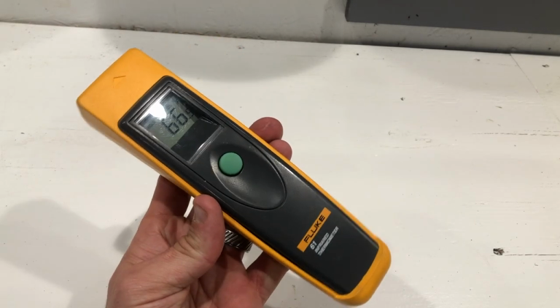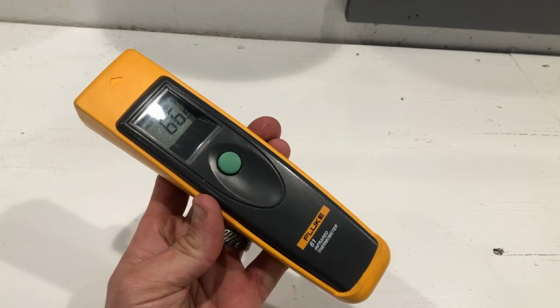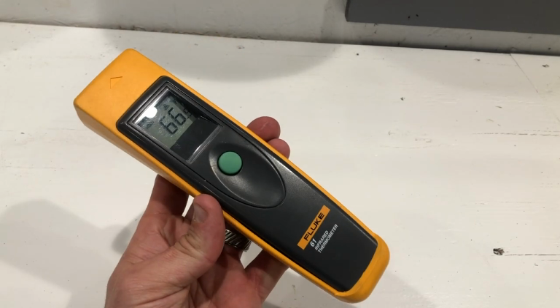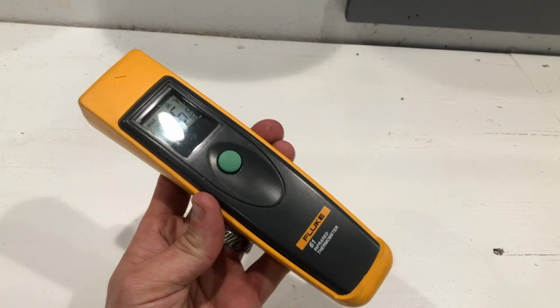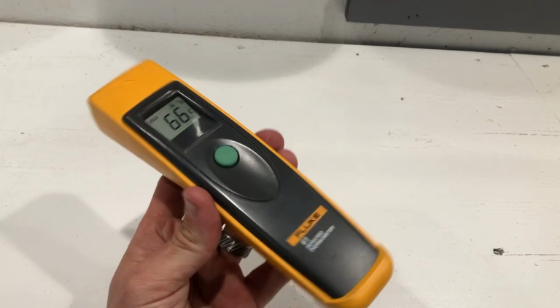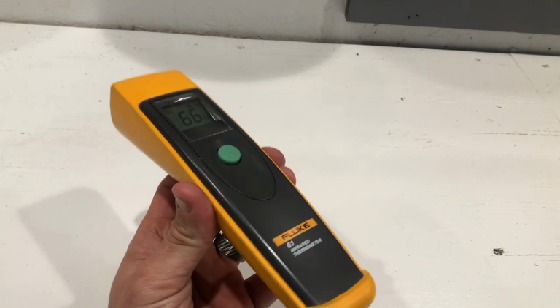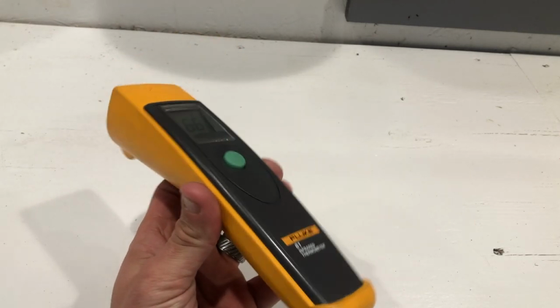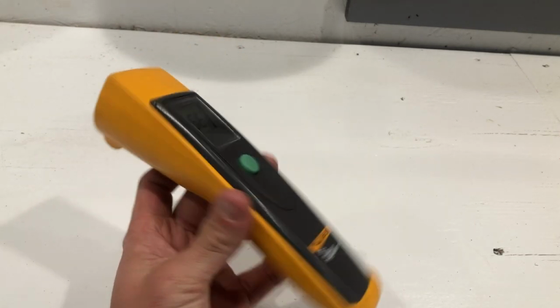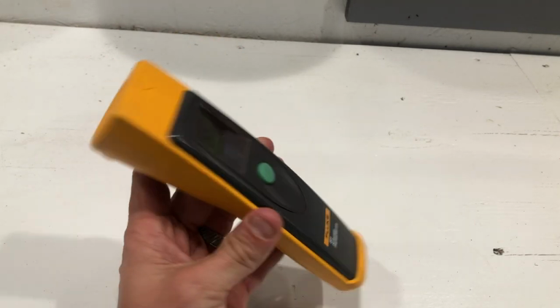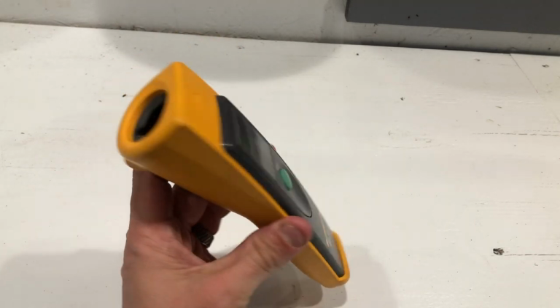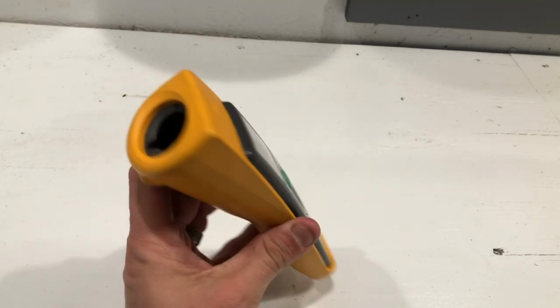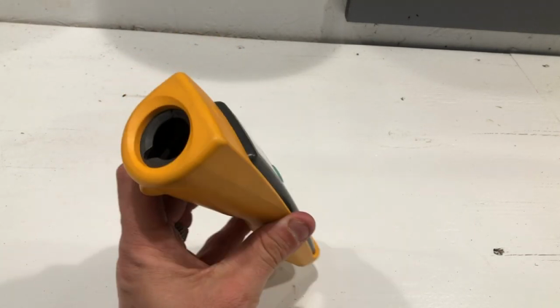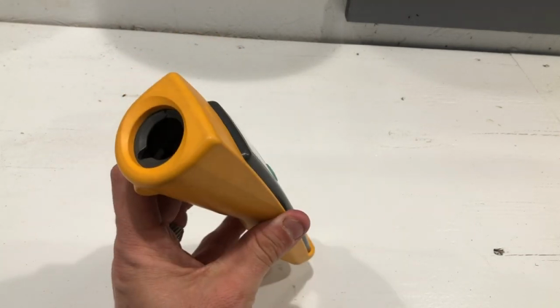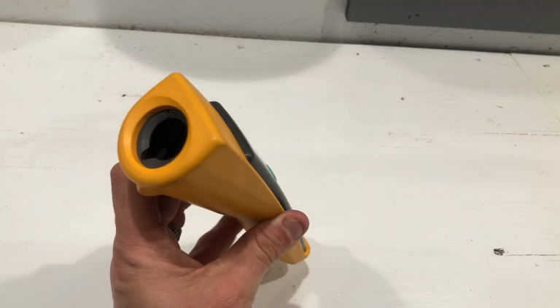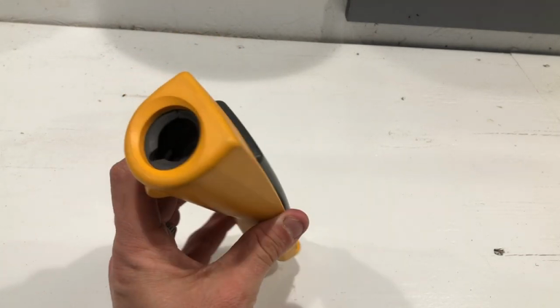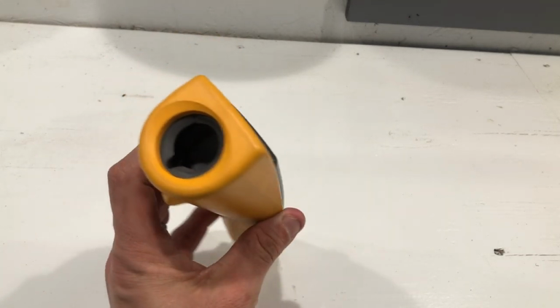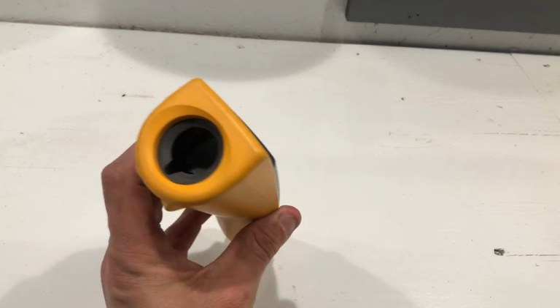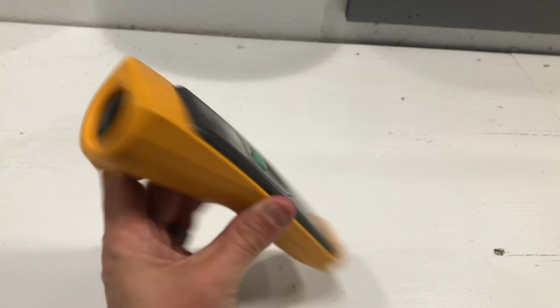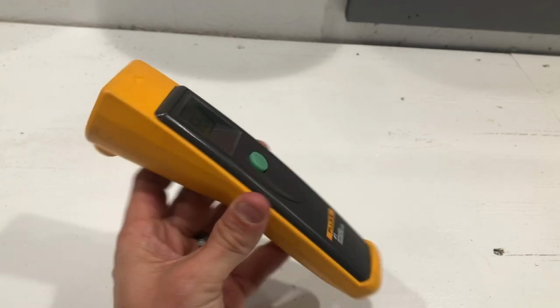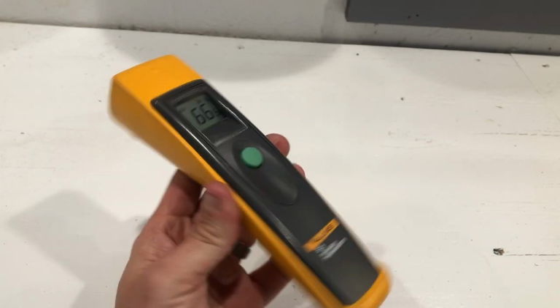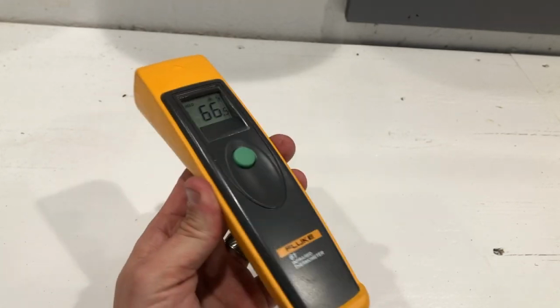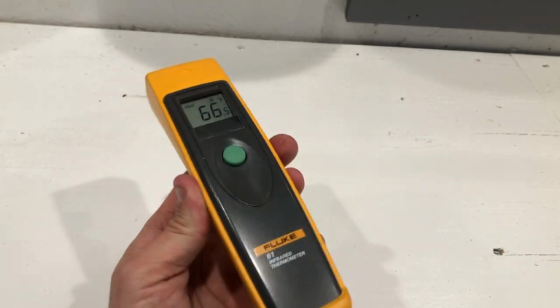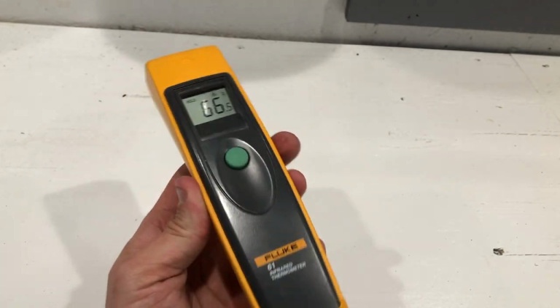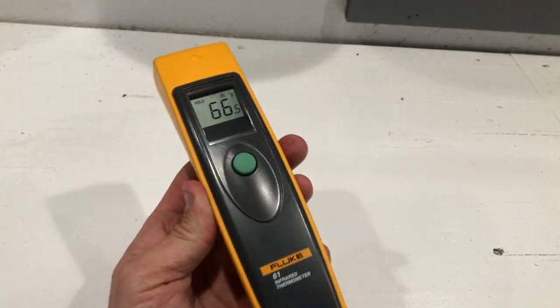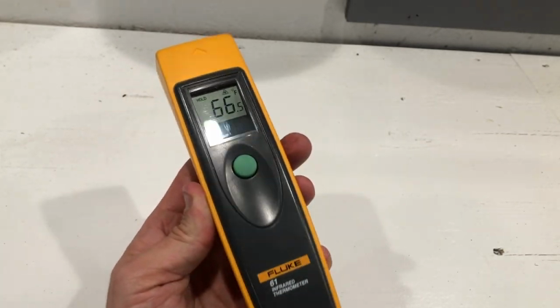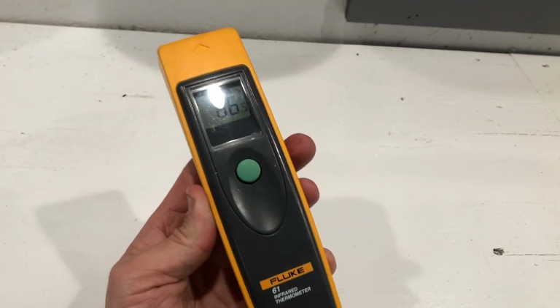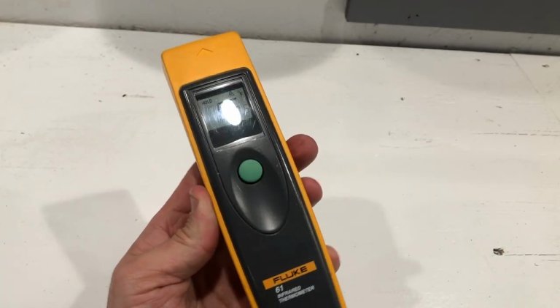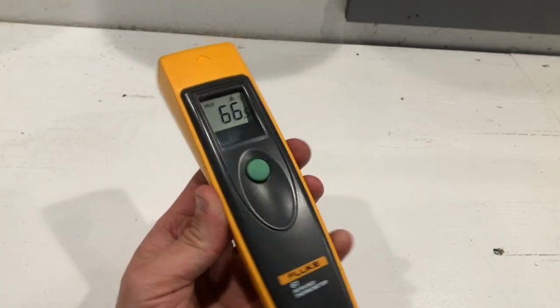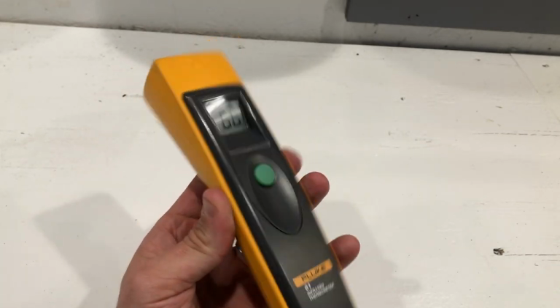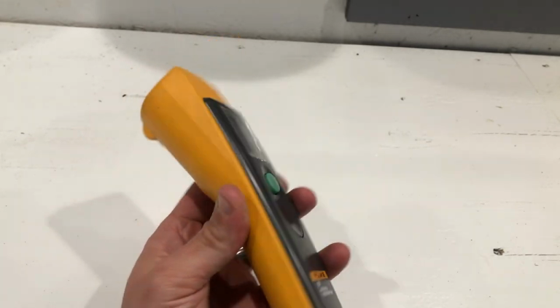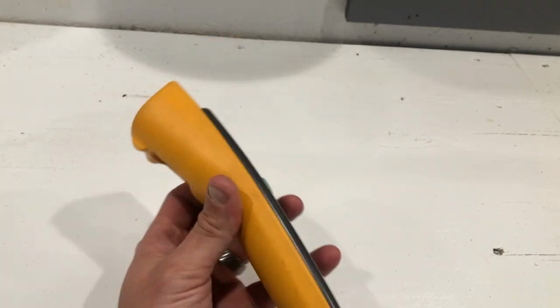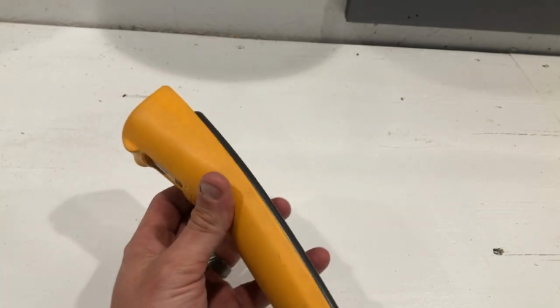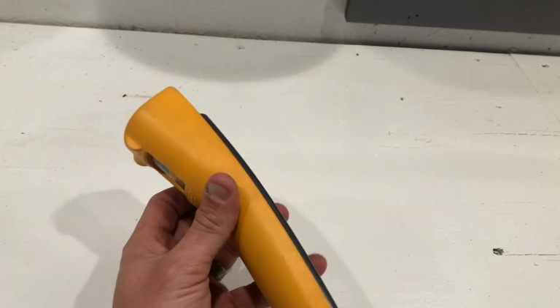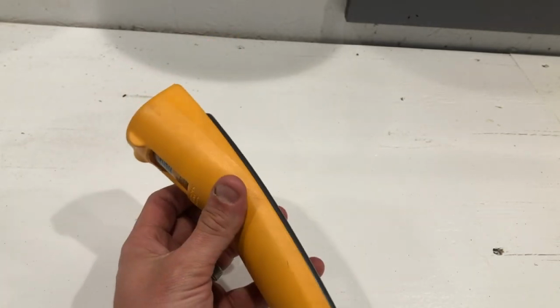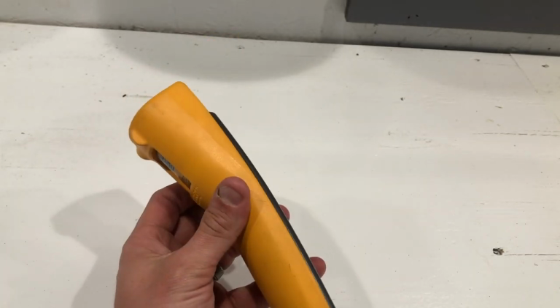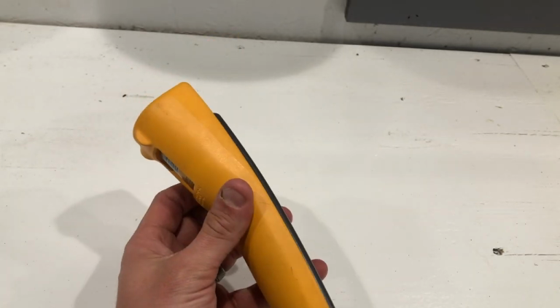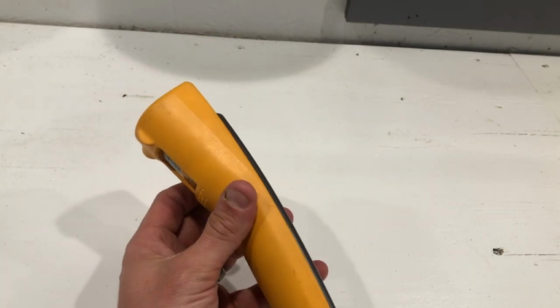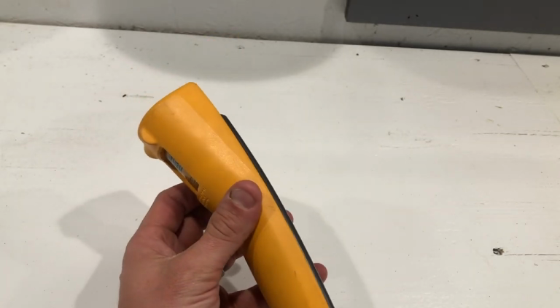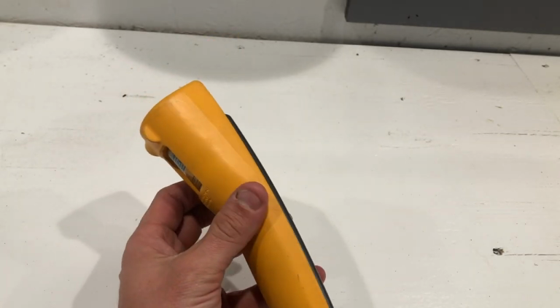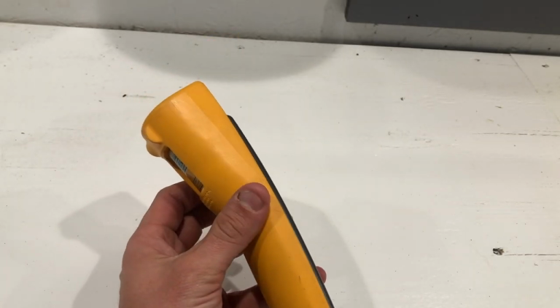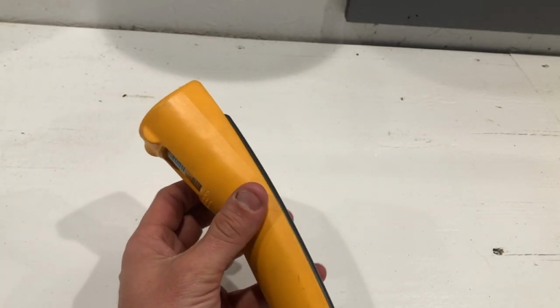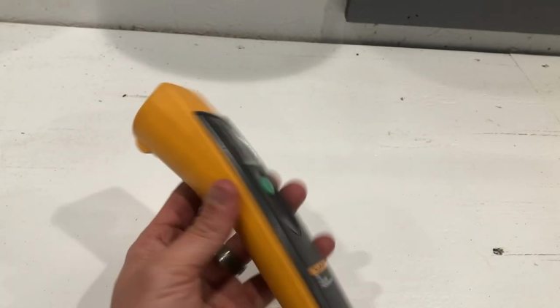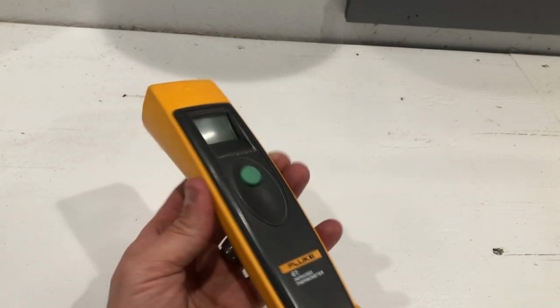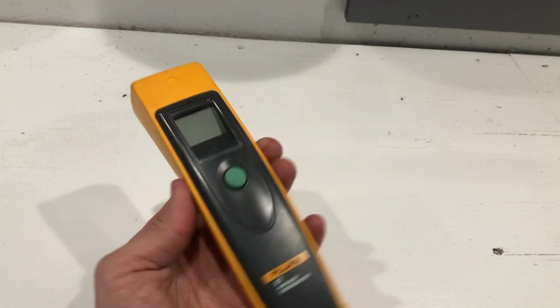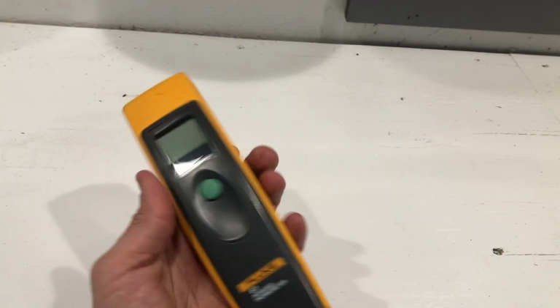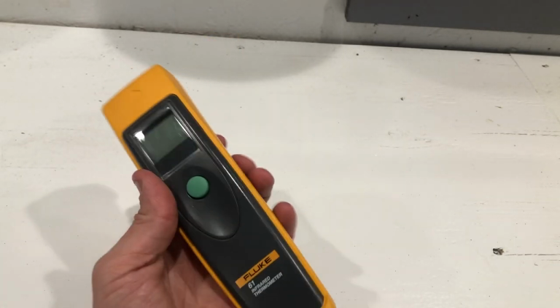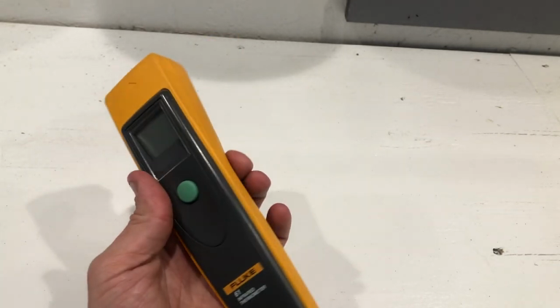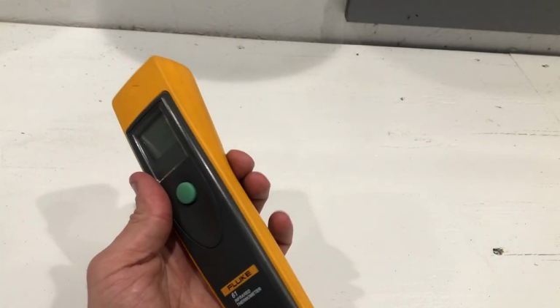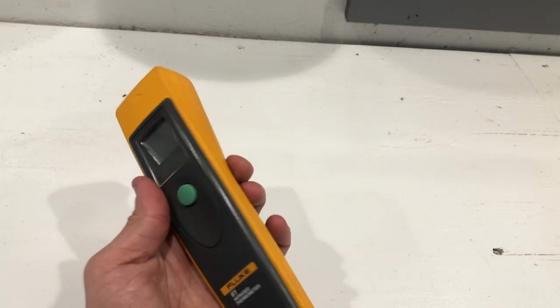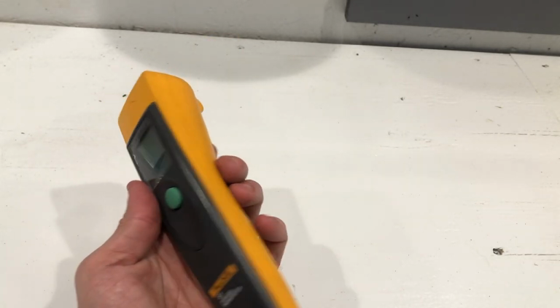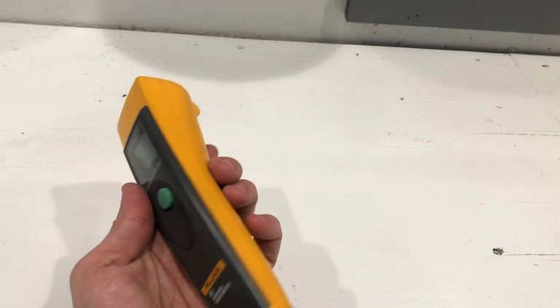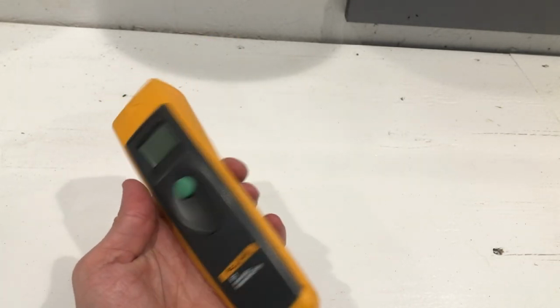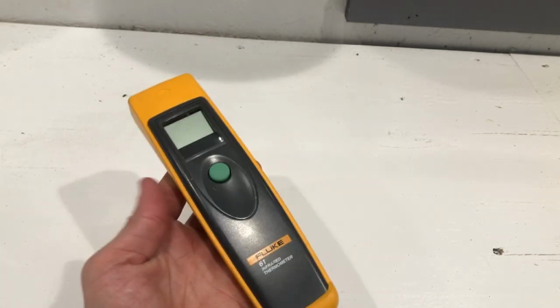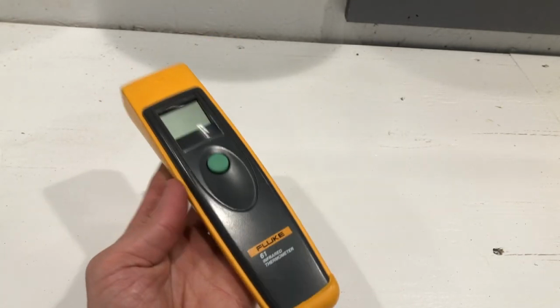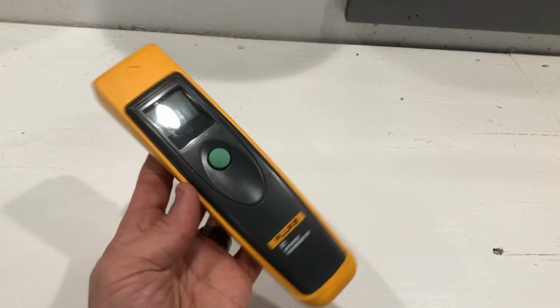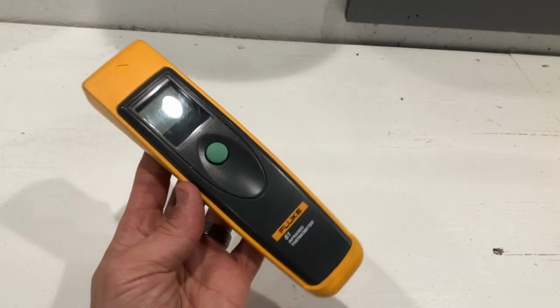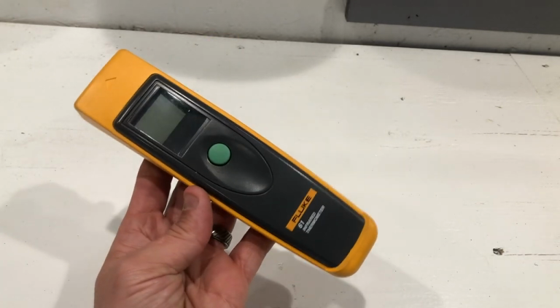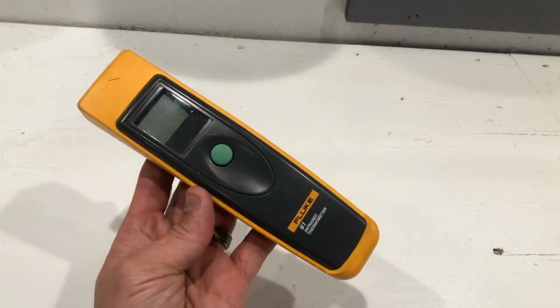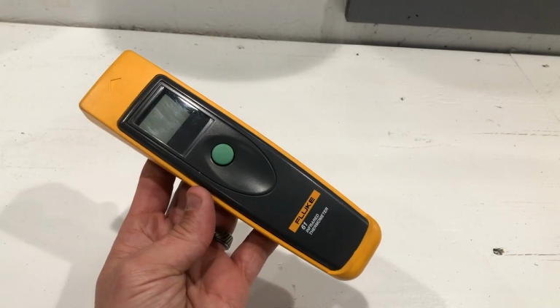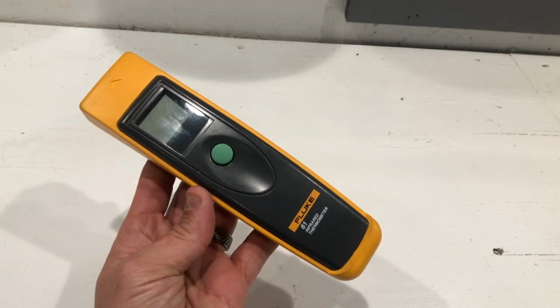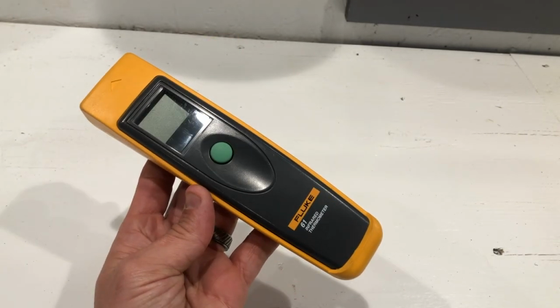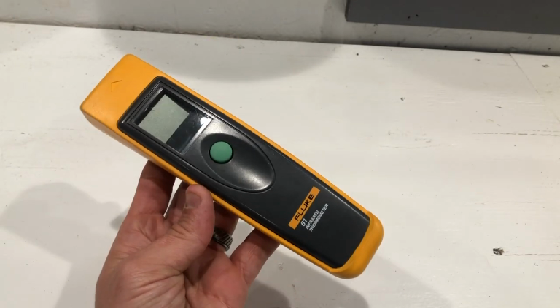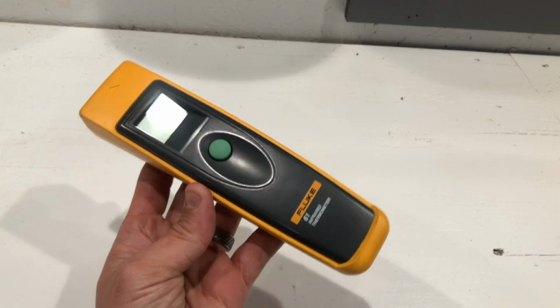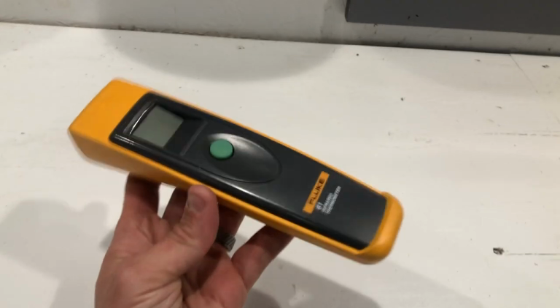Not that bad. Small, short, to the point. This thing runs on a 9-volt battery. Piece of cake.